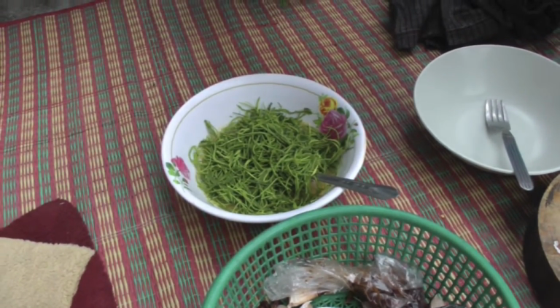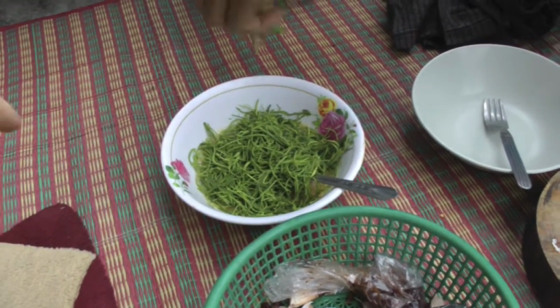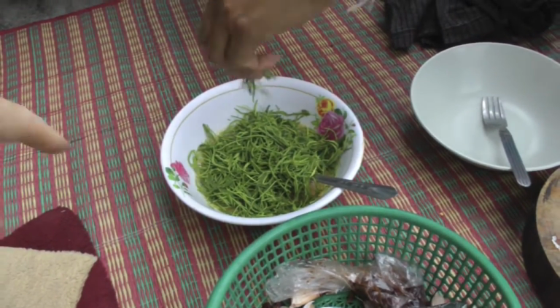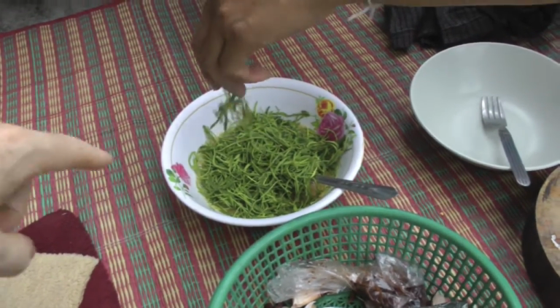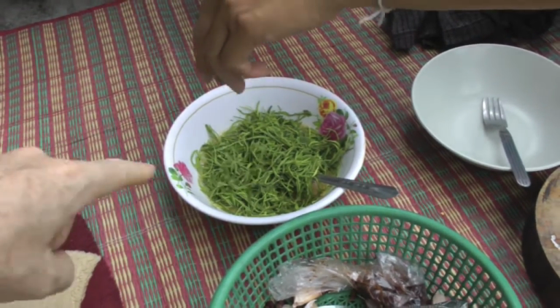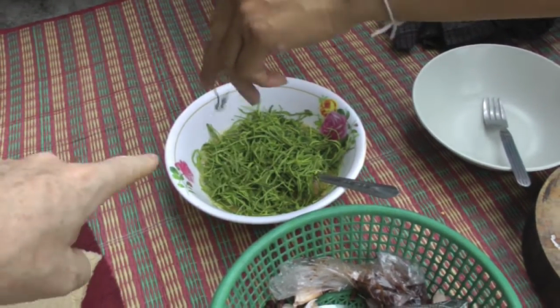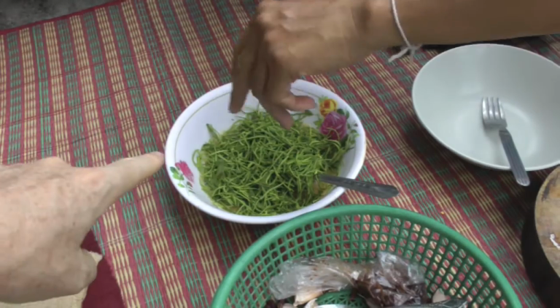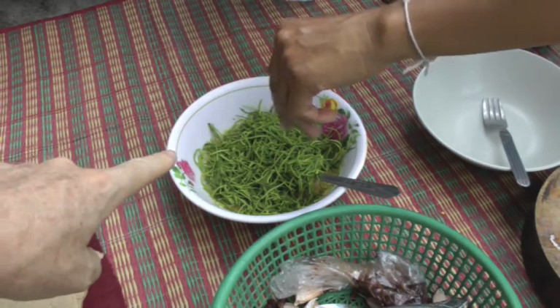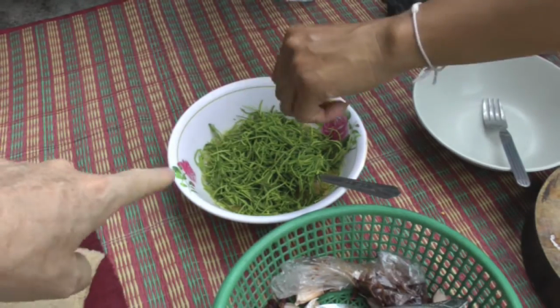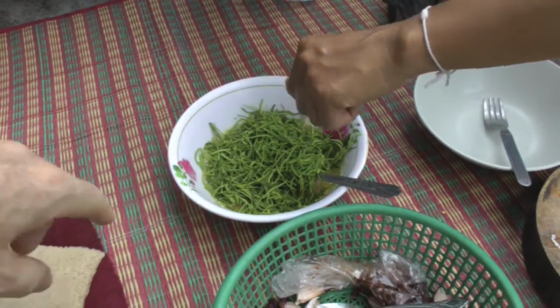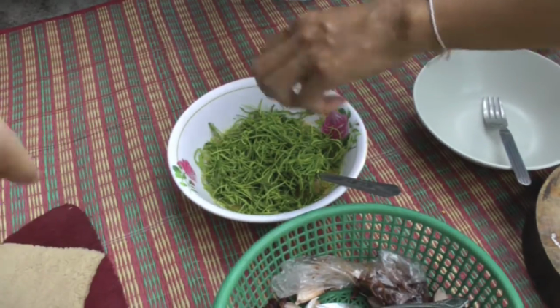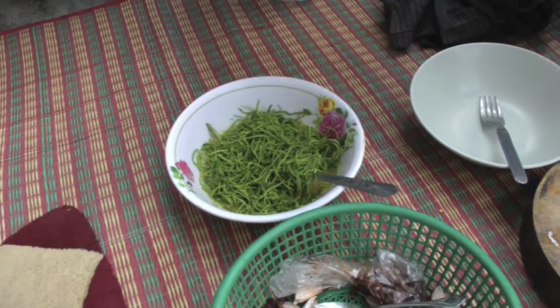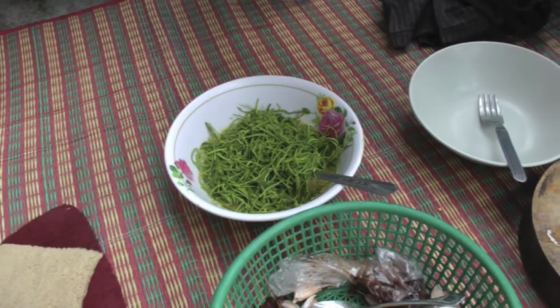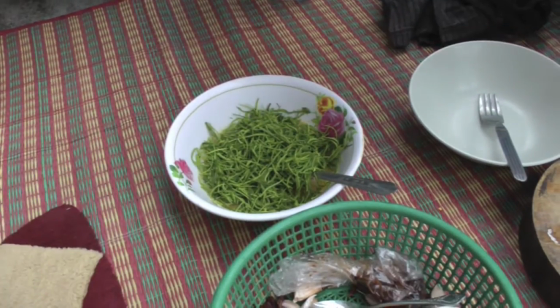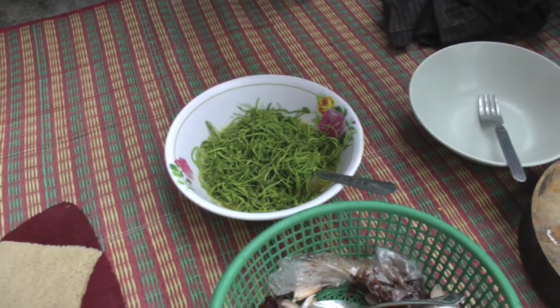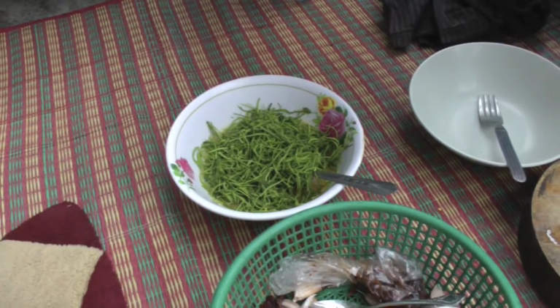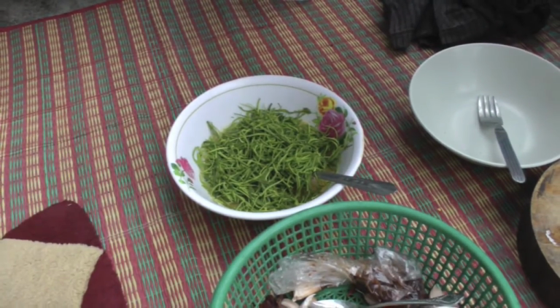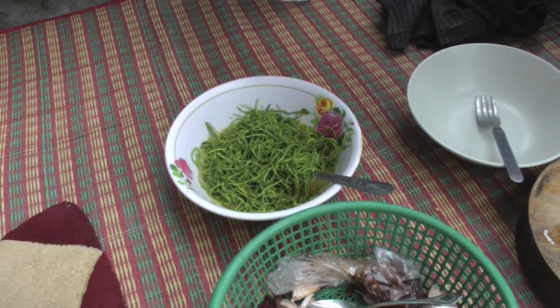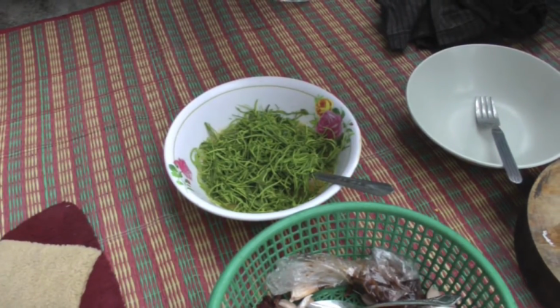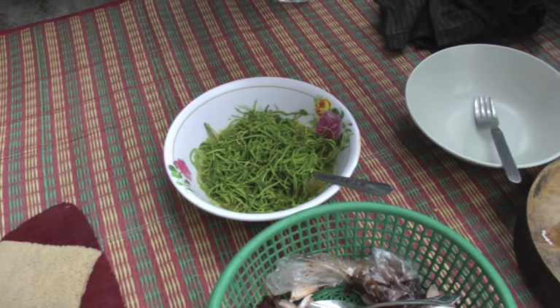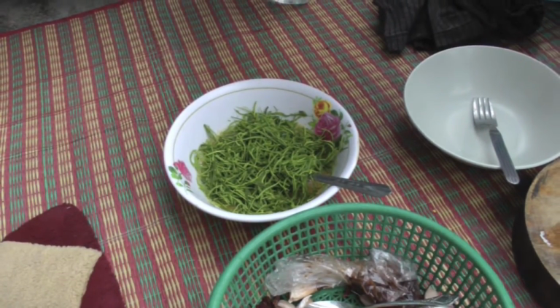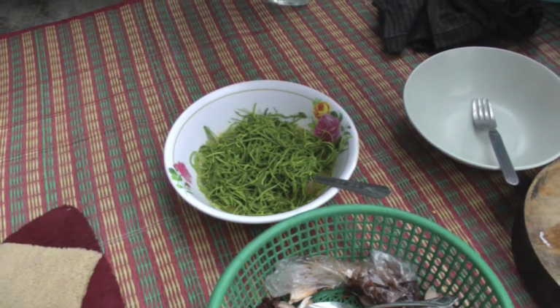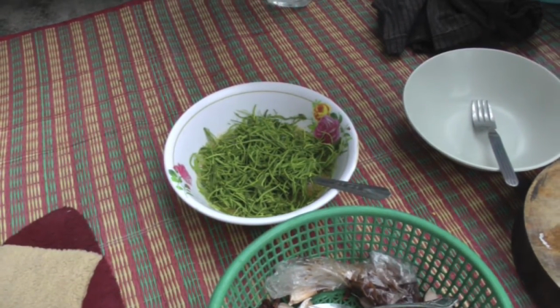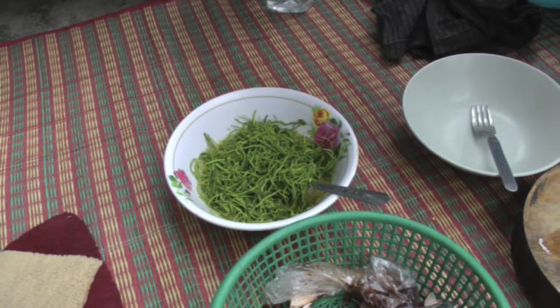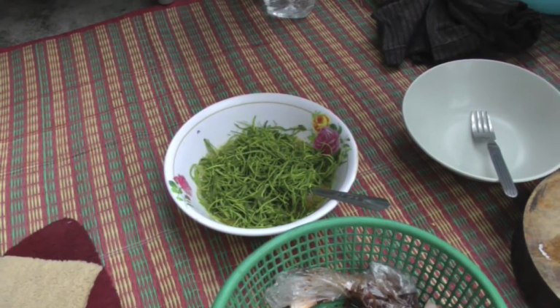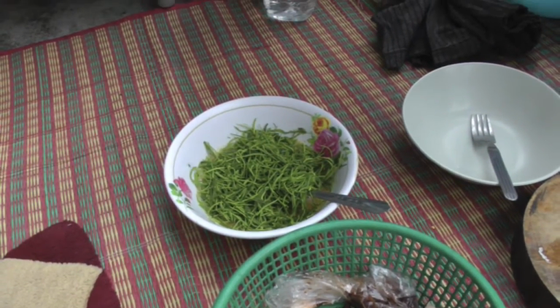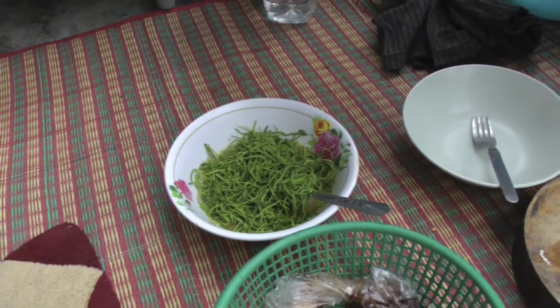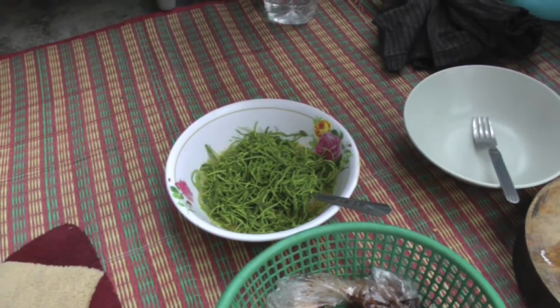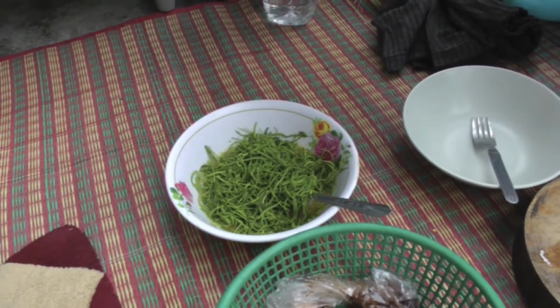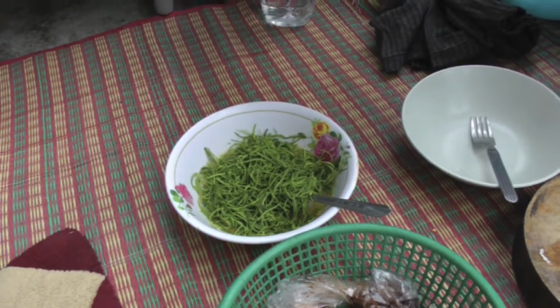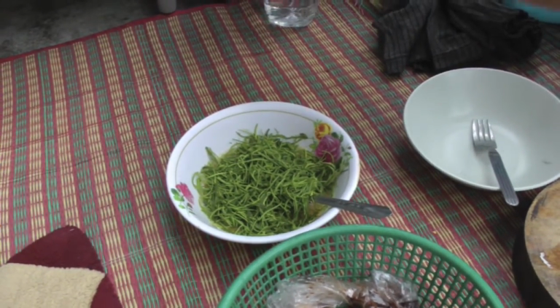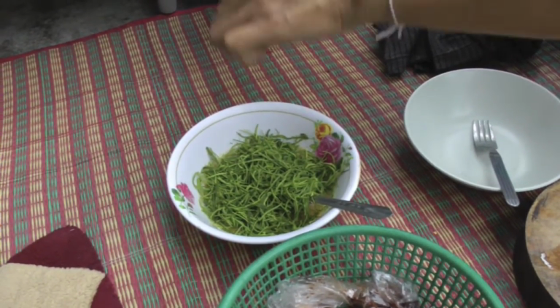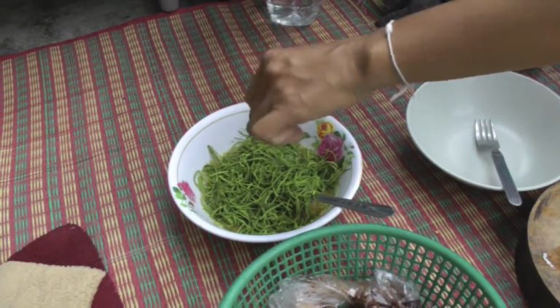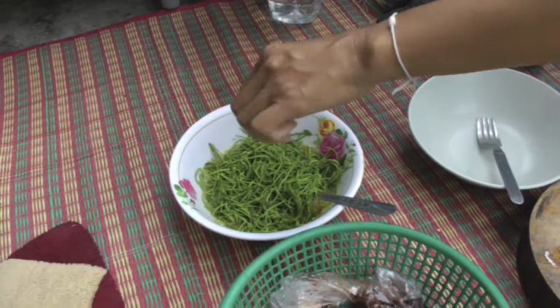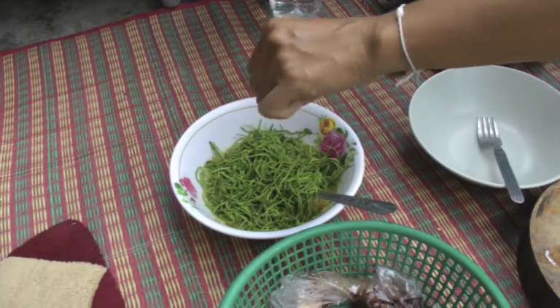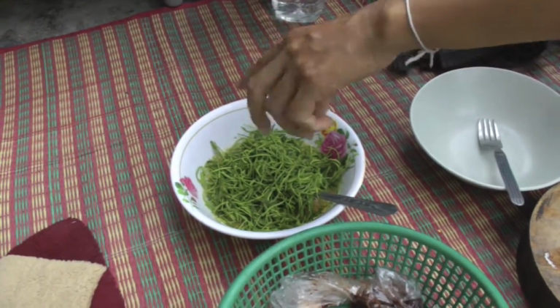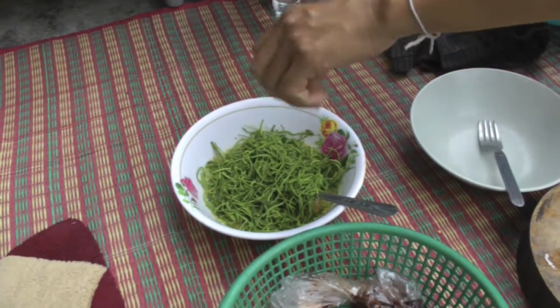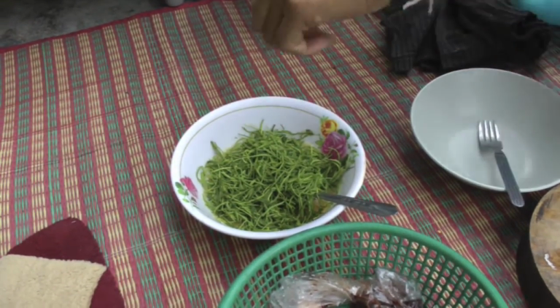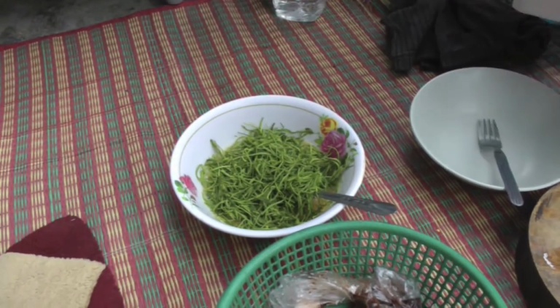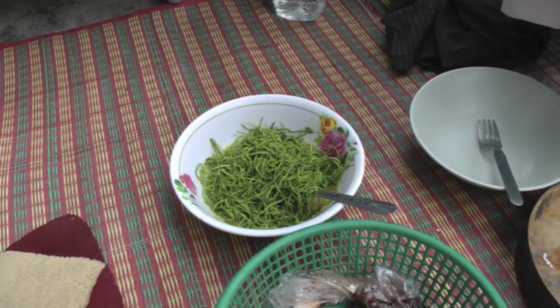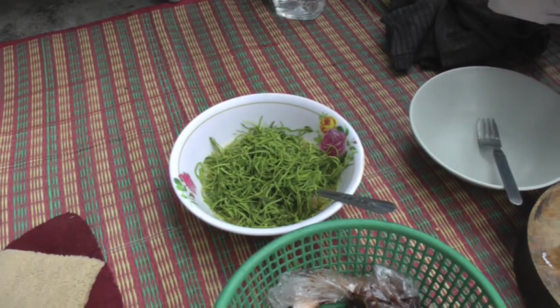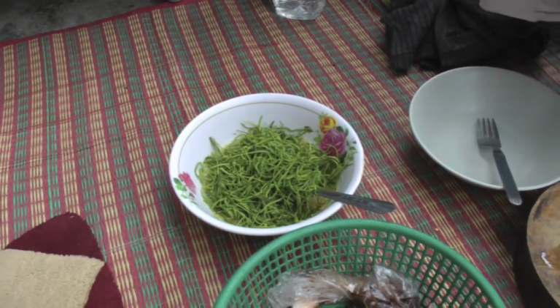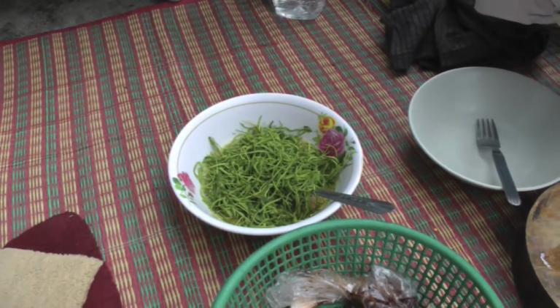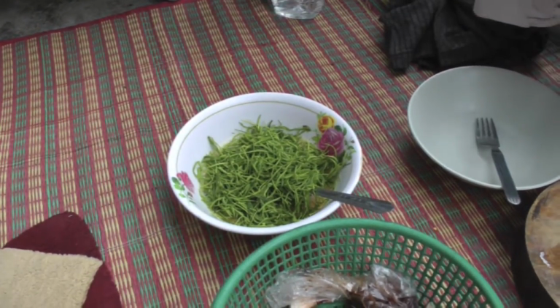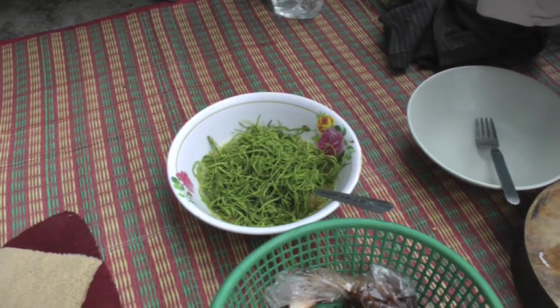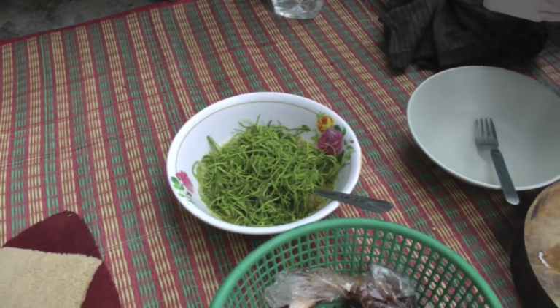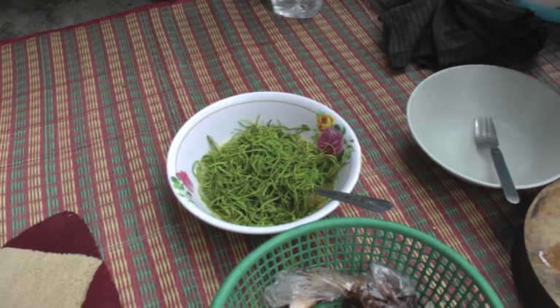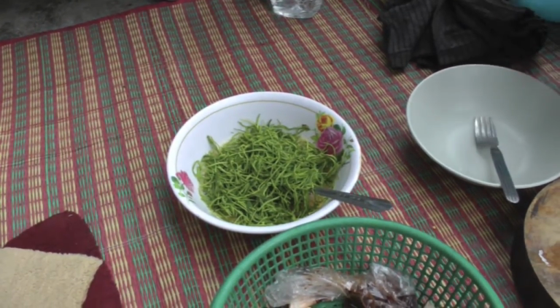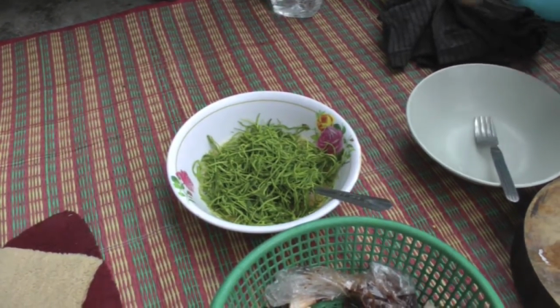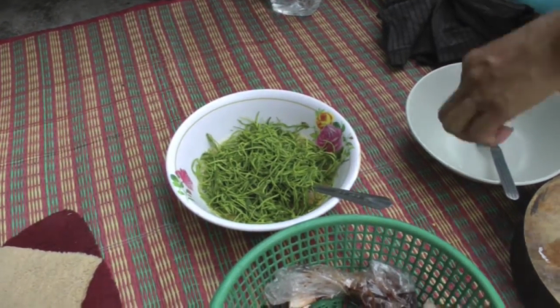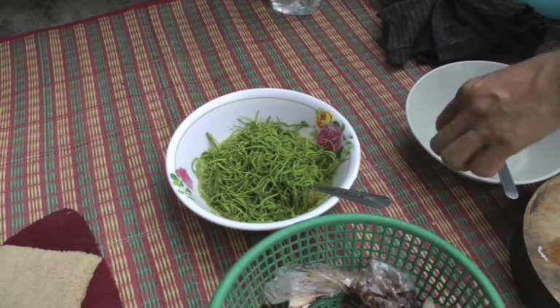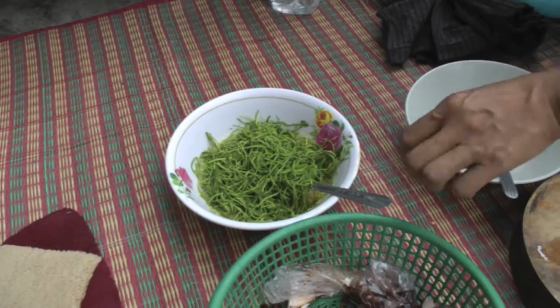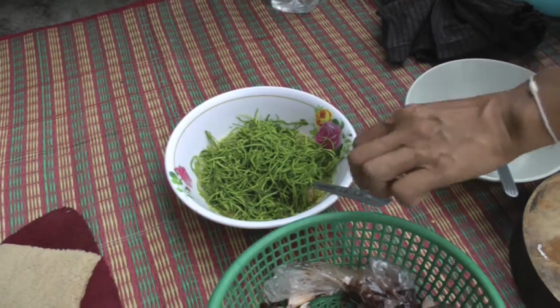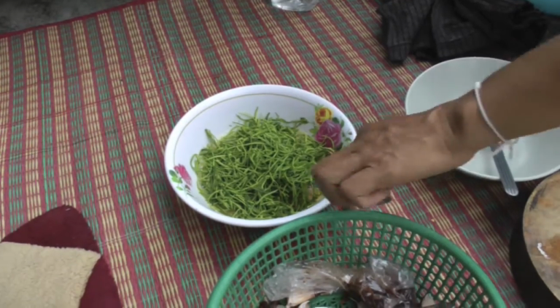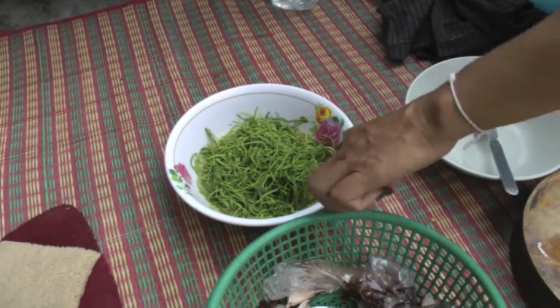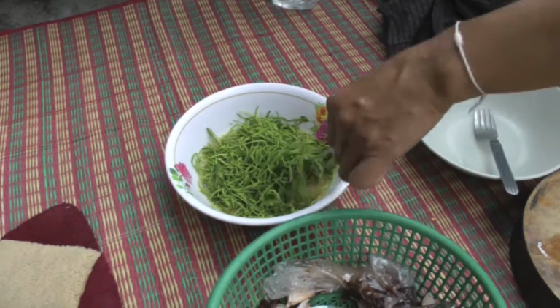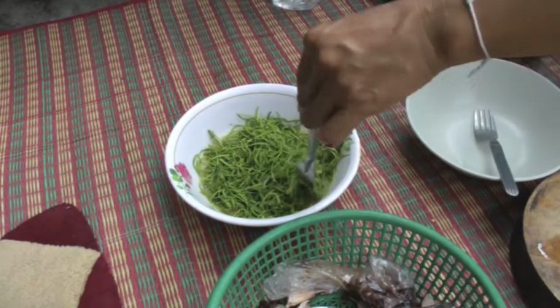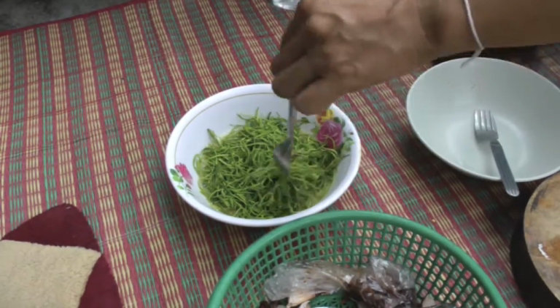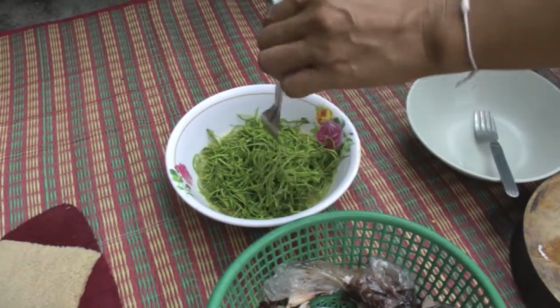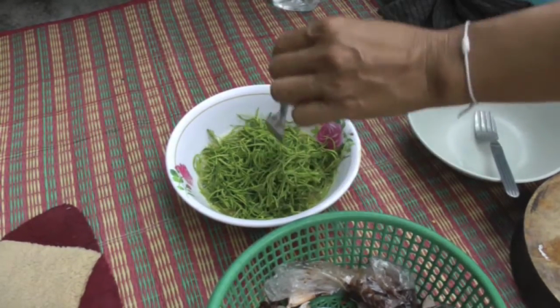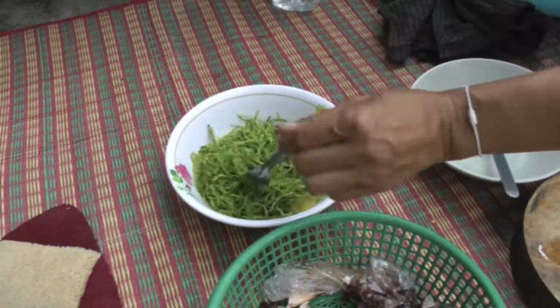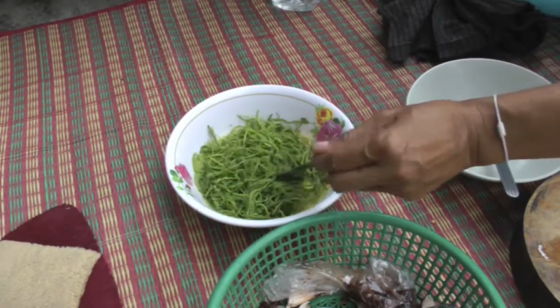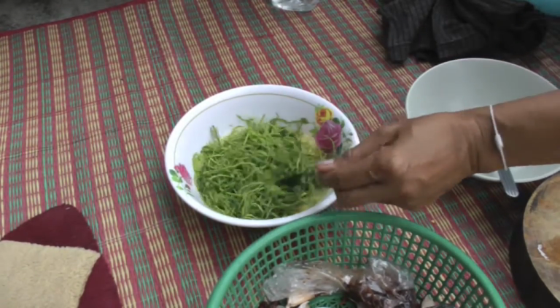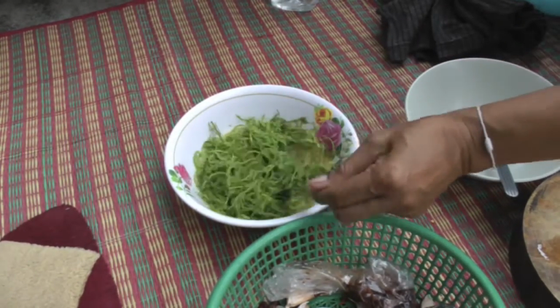What is the name of this? Siom. Siom the egg.